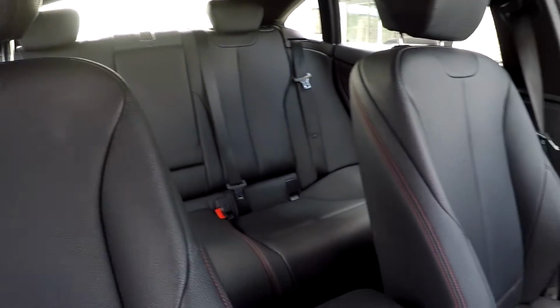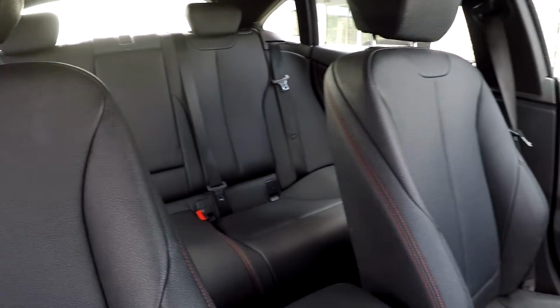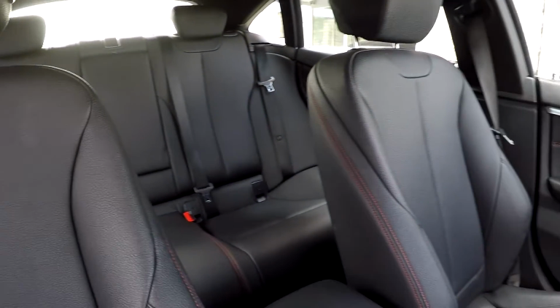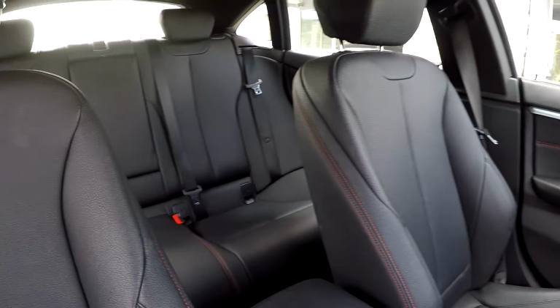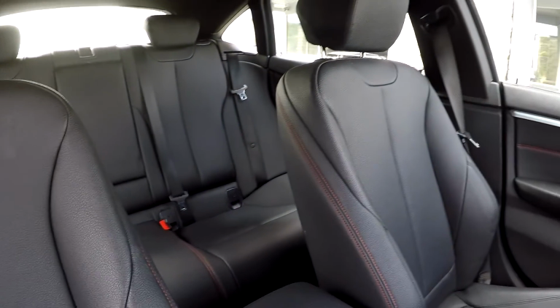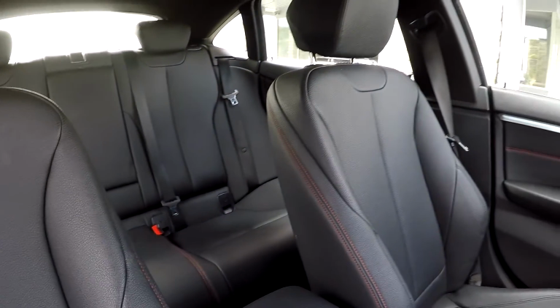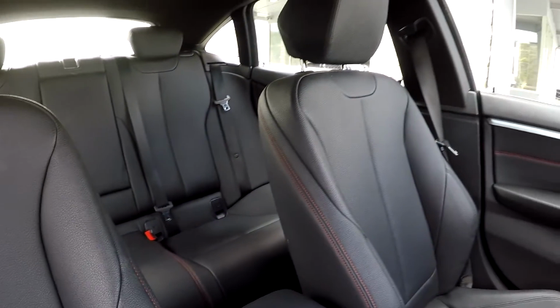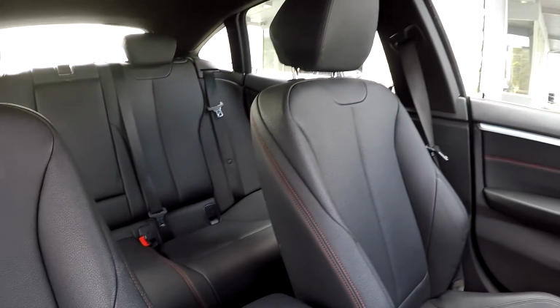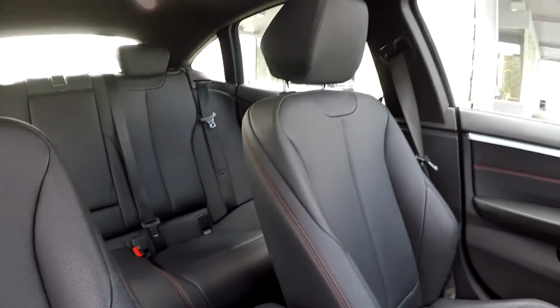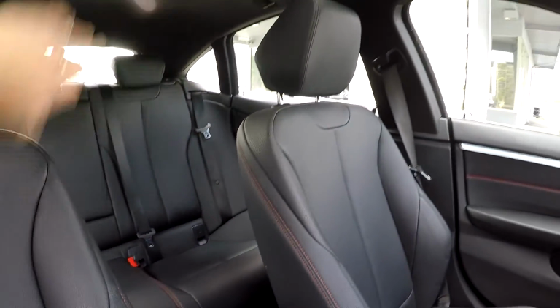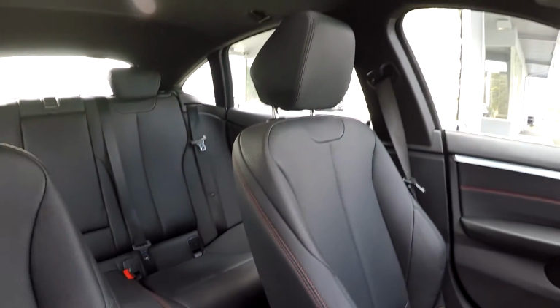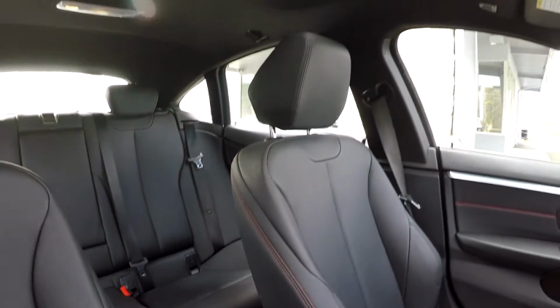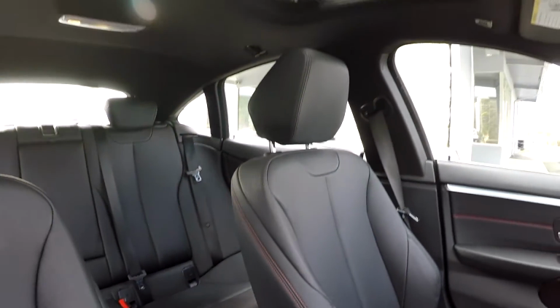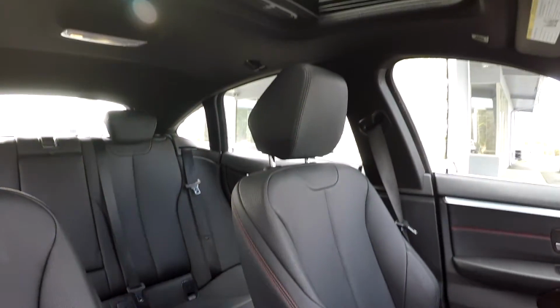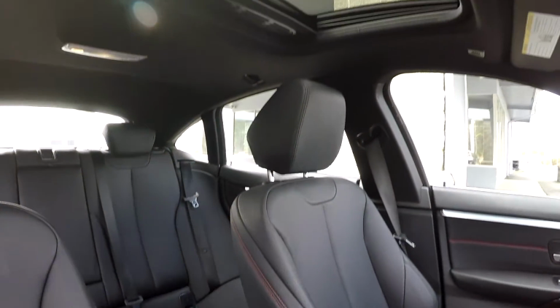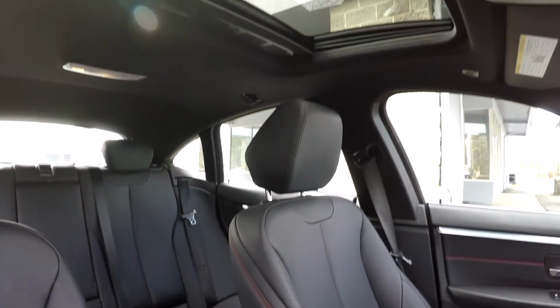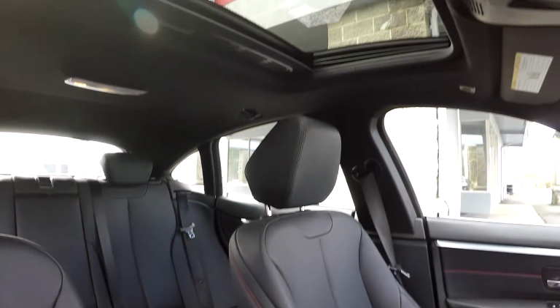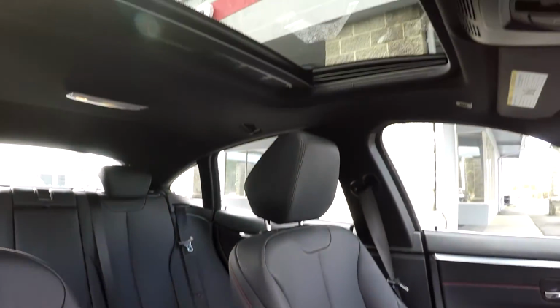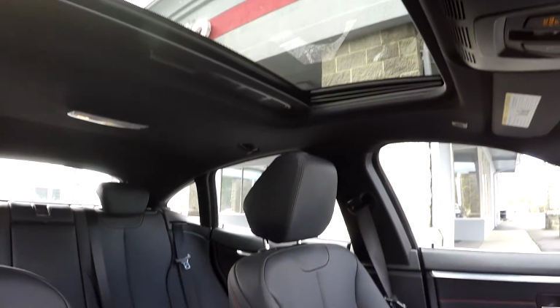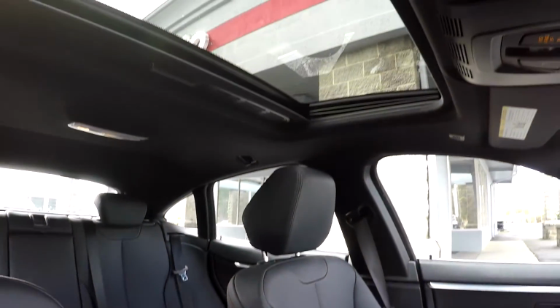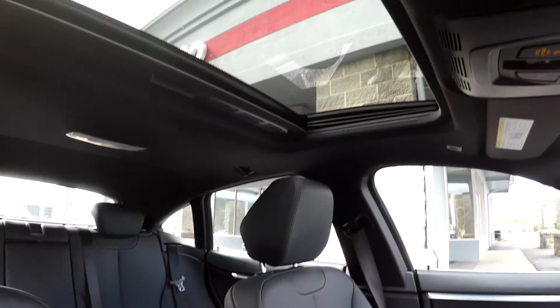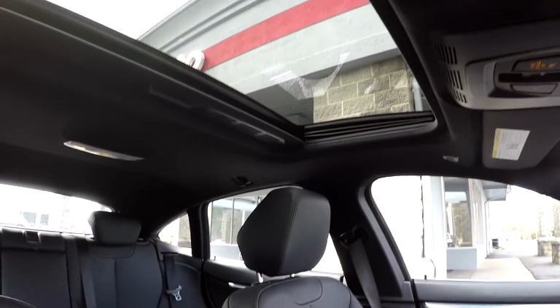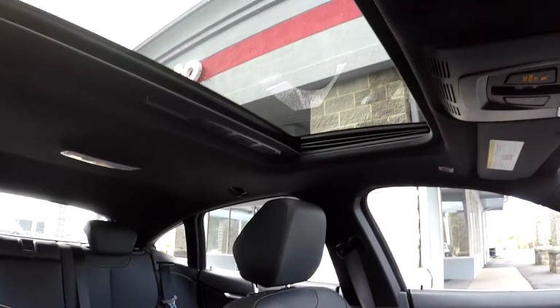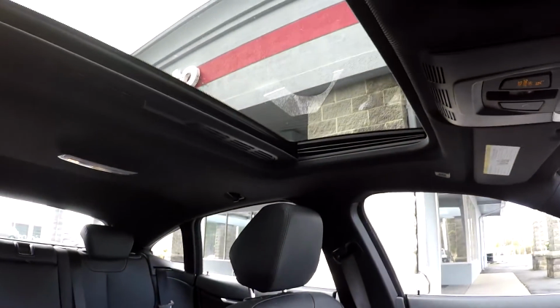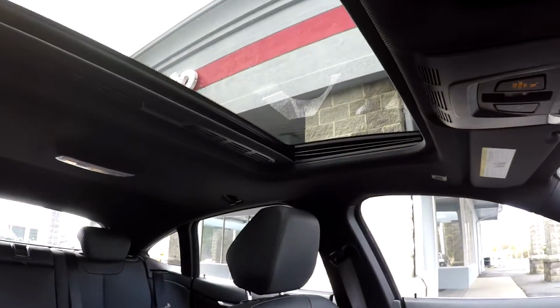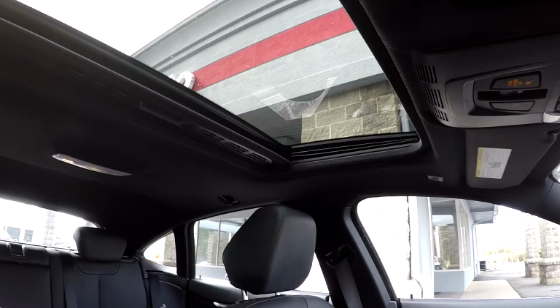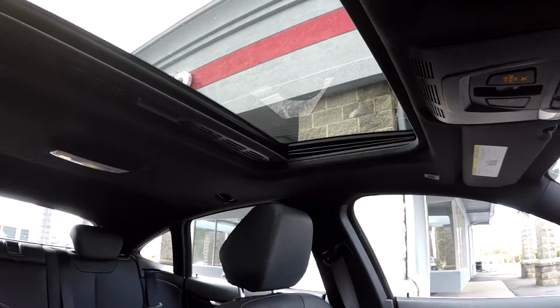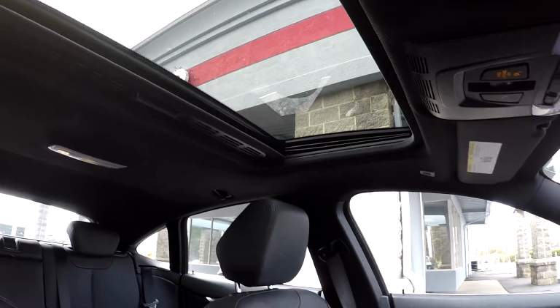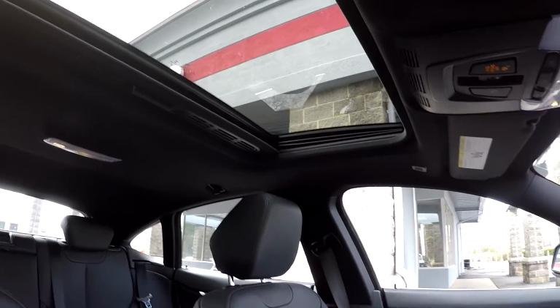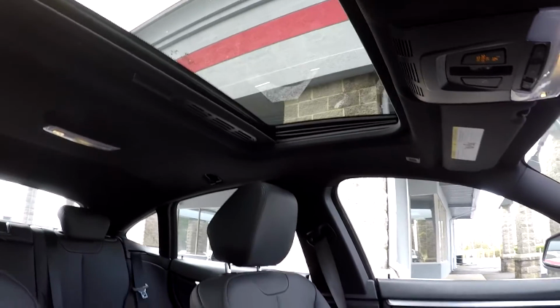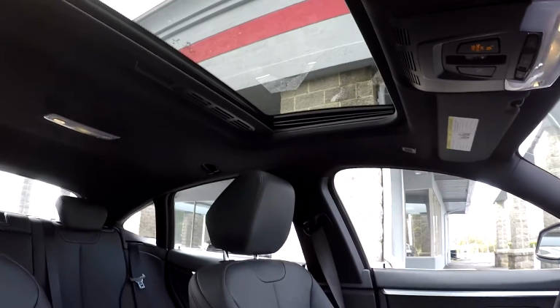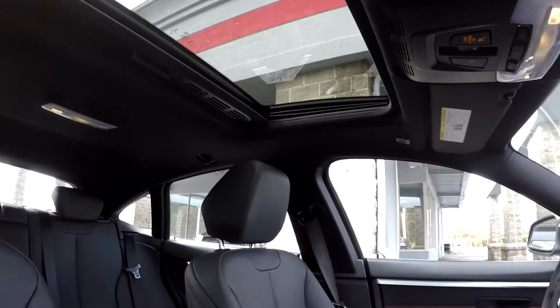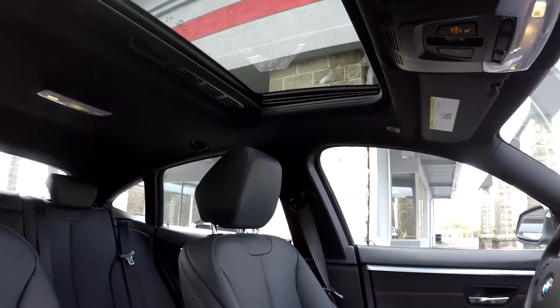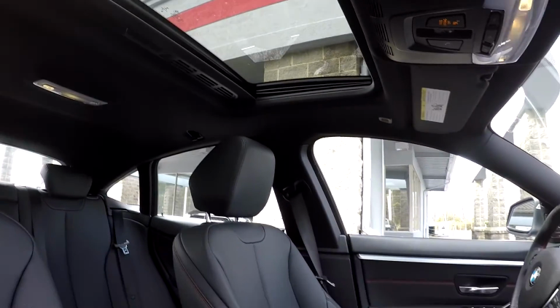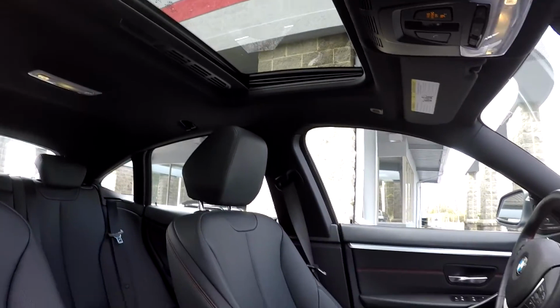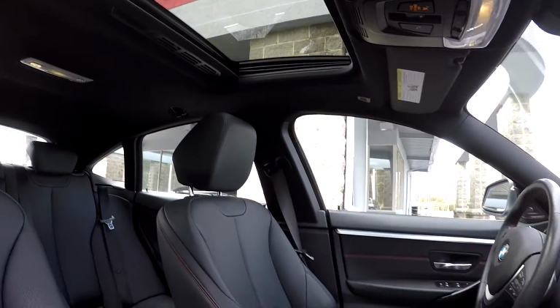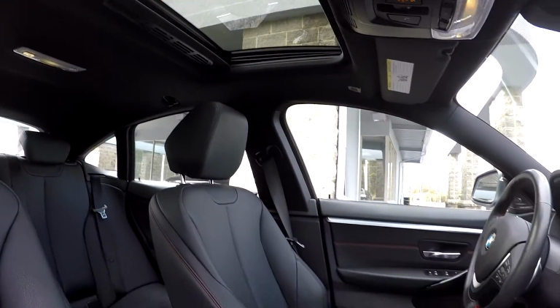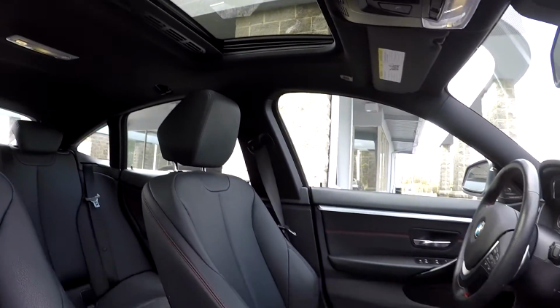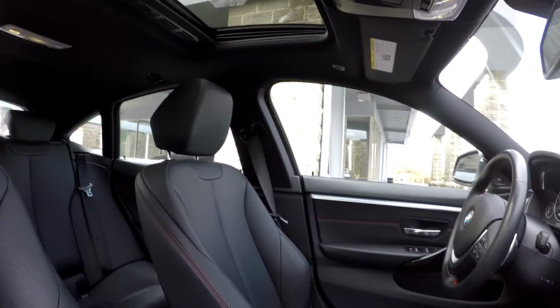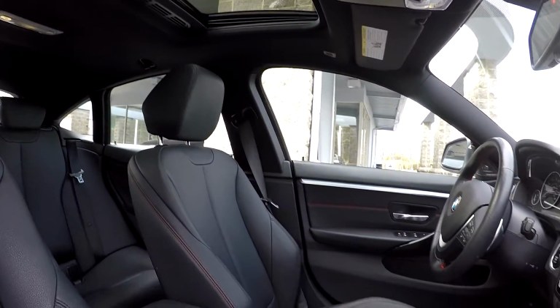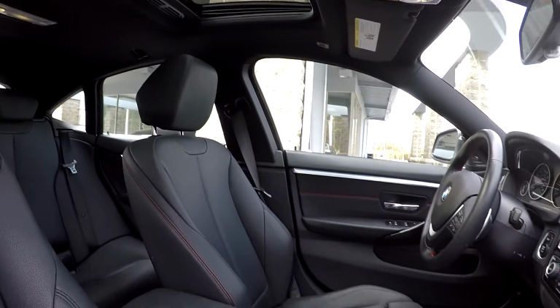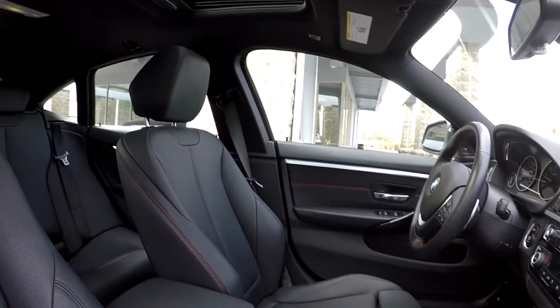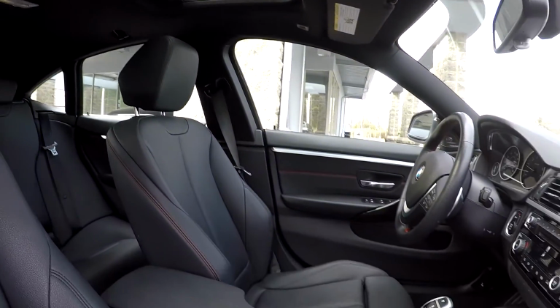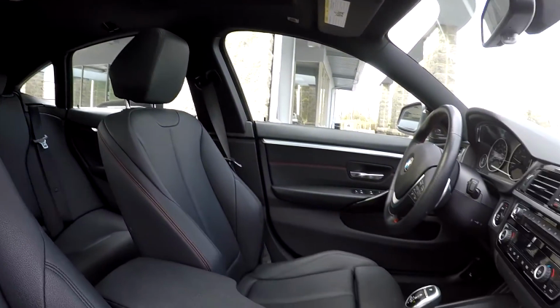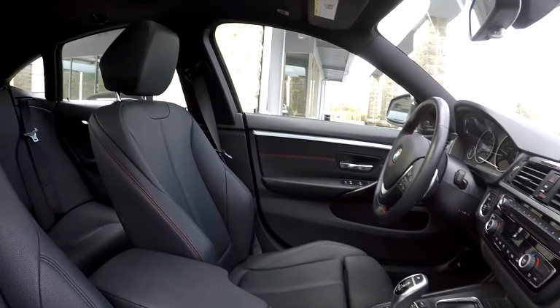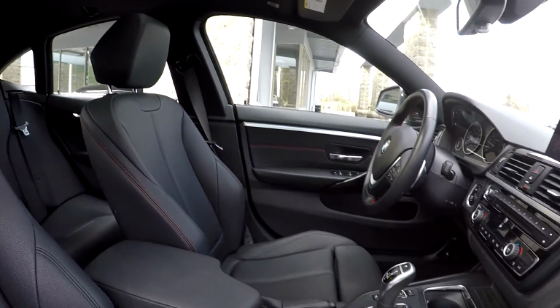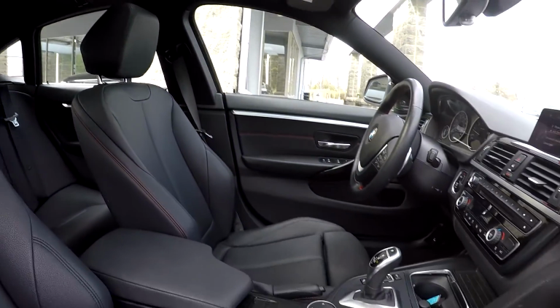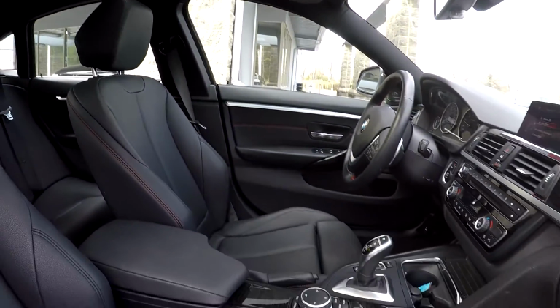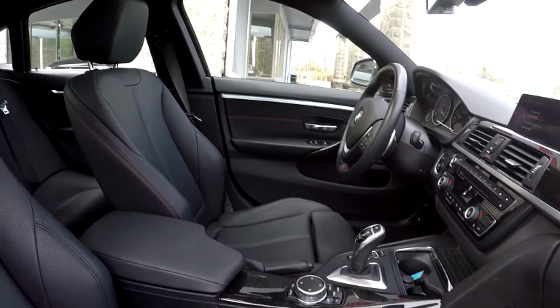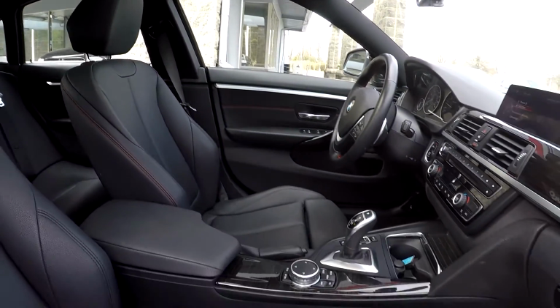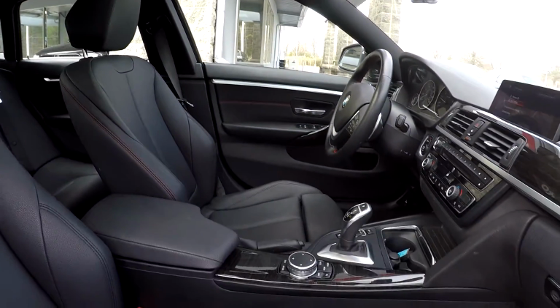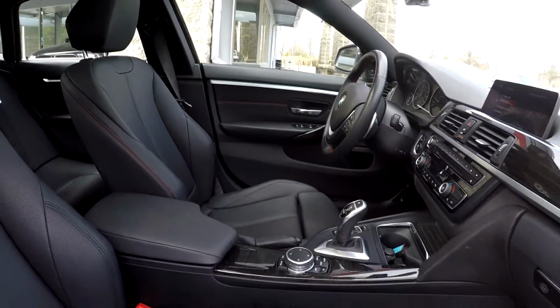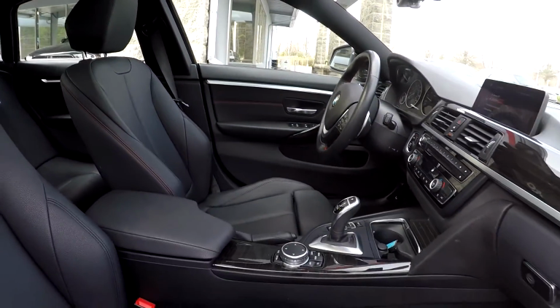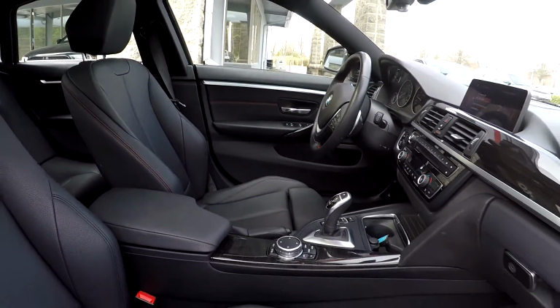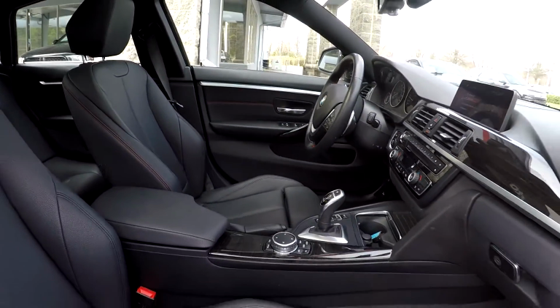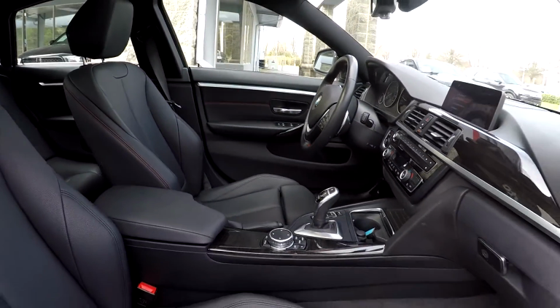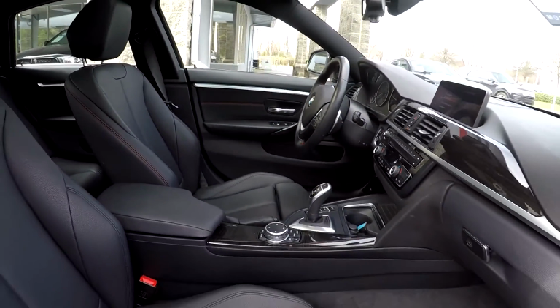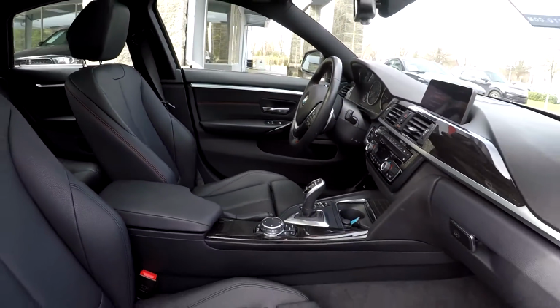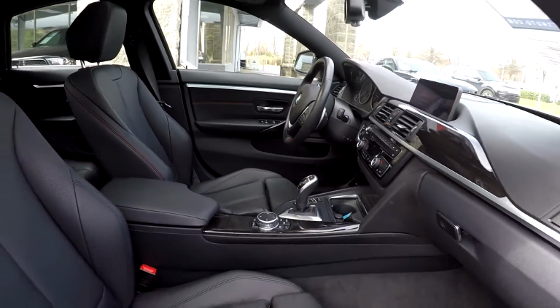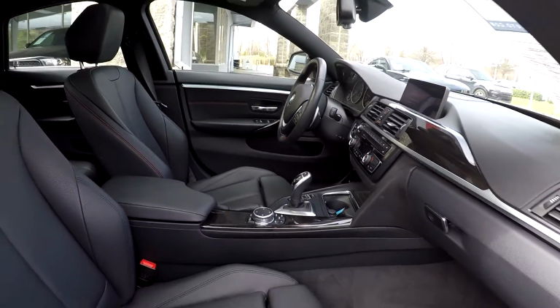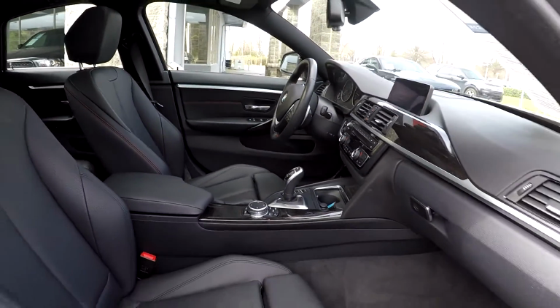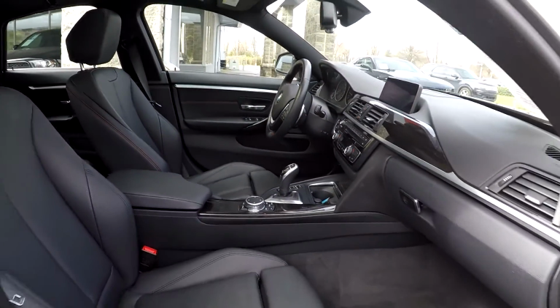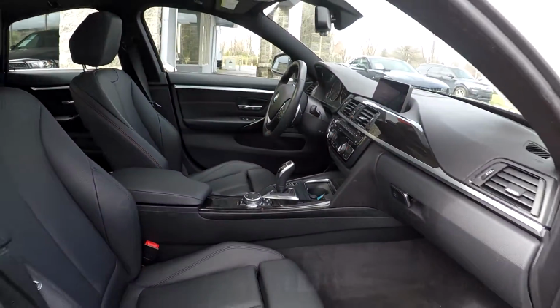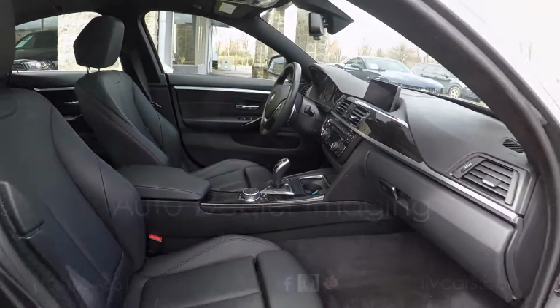This model also comes equipped with the sunroof. And that's going to wrap up your 2016 BMW 428i.